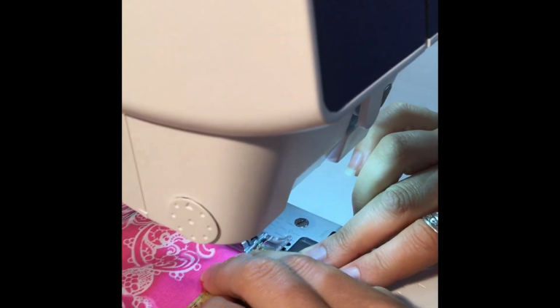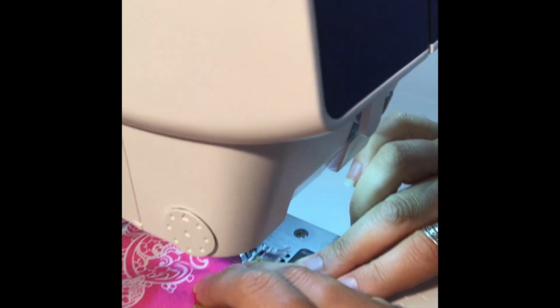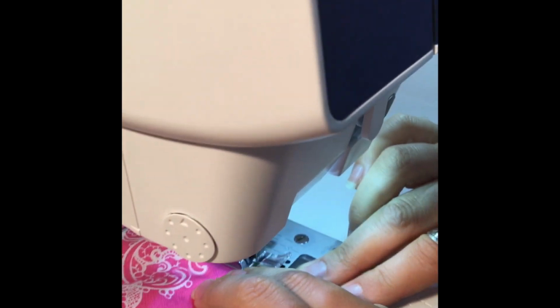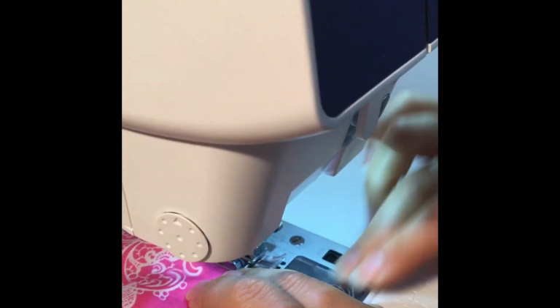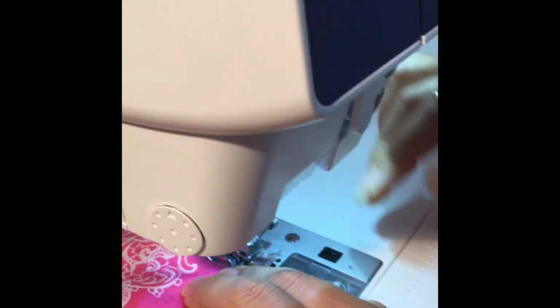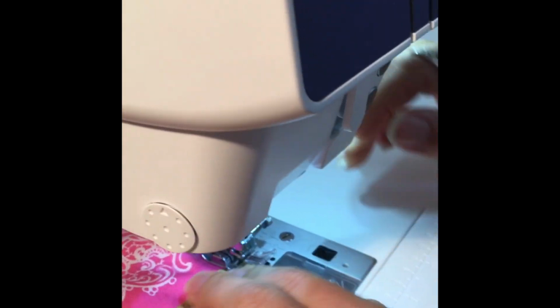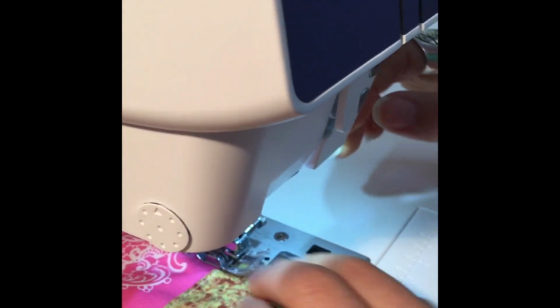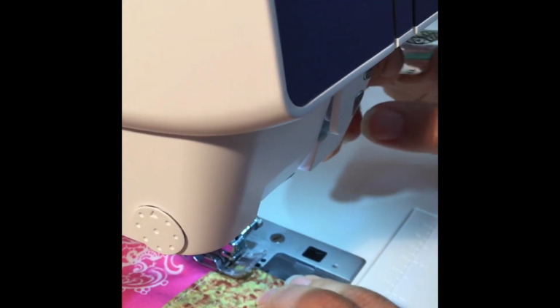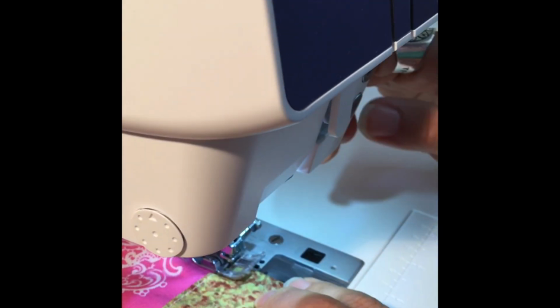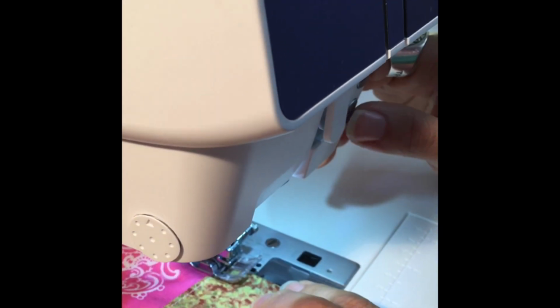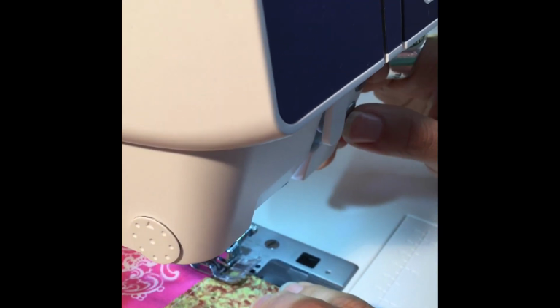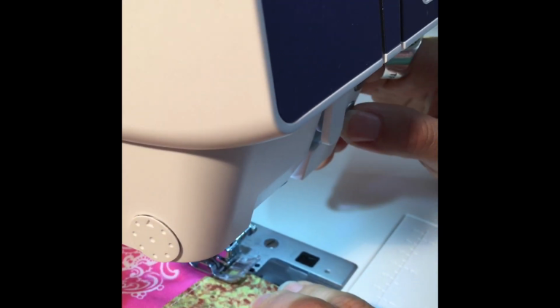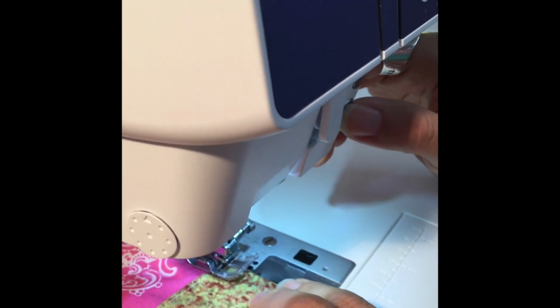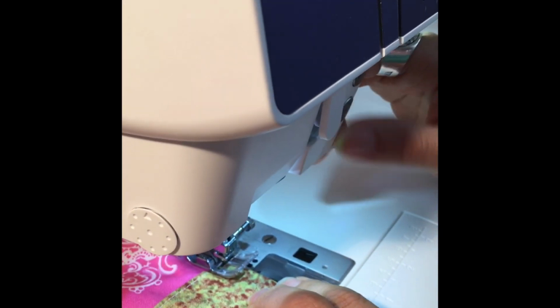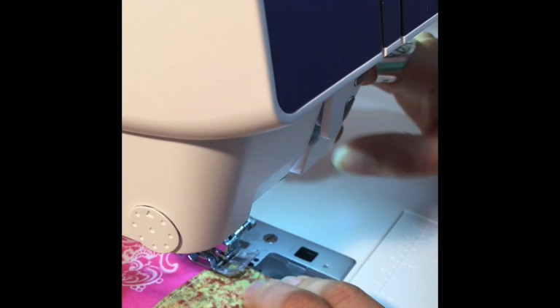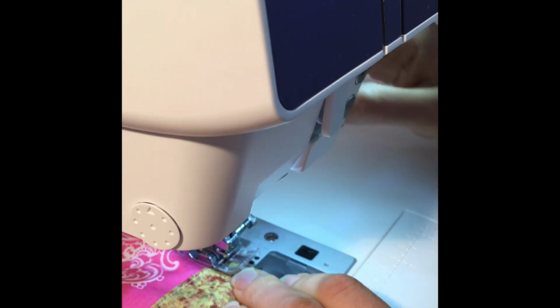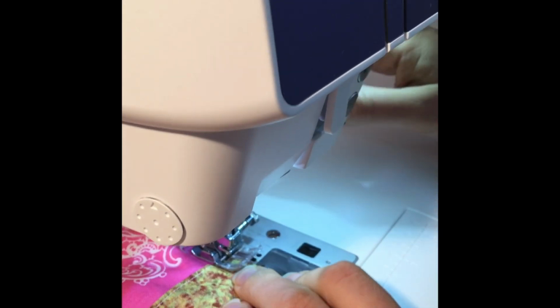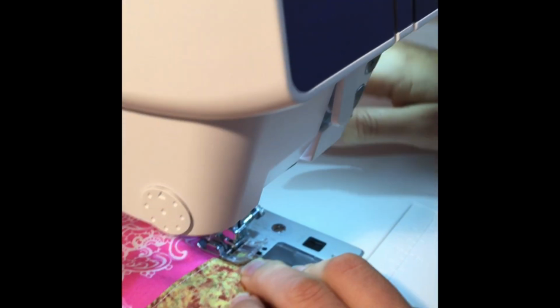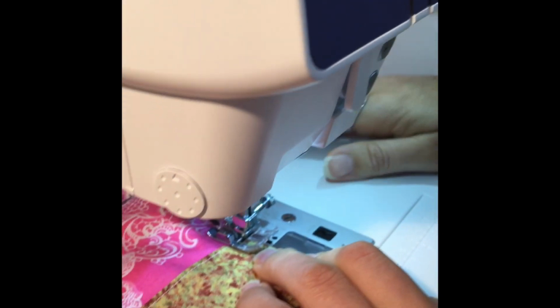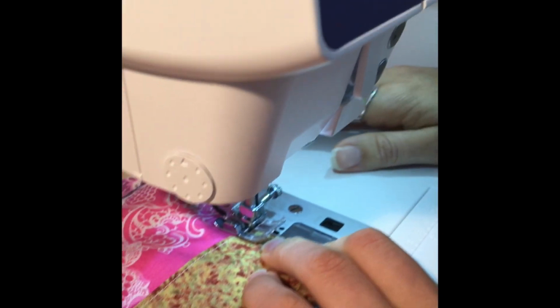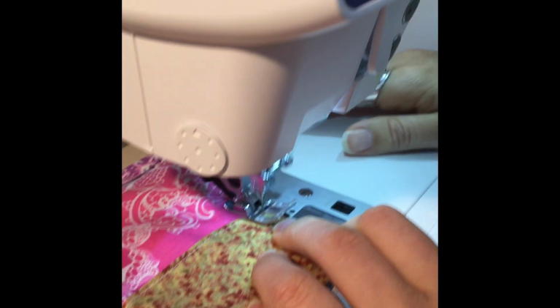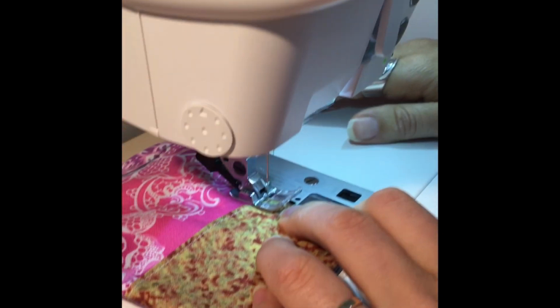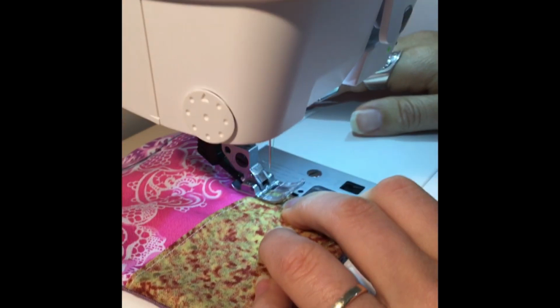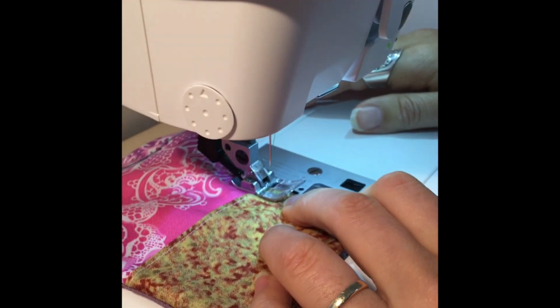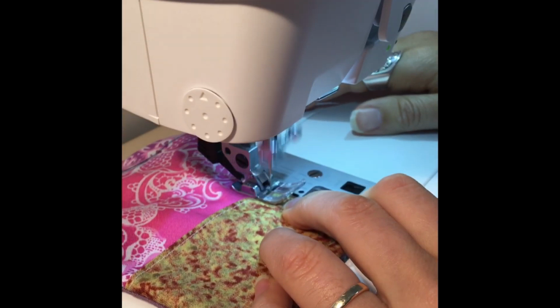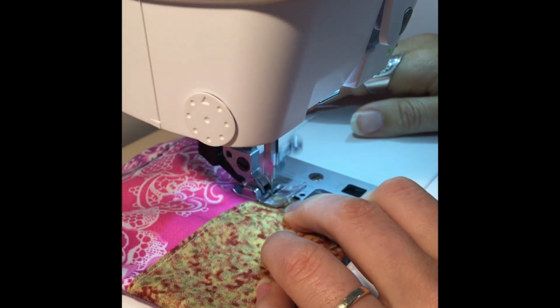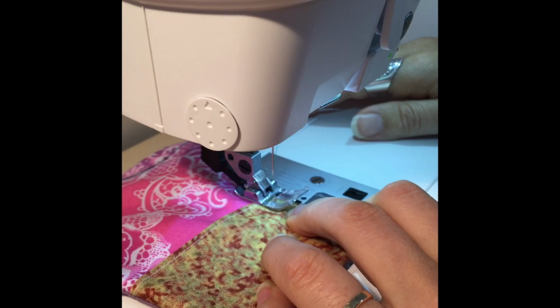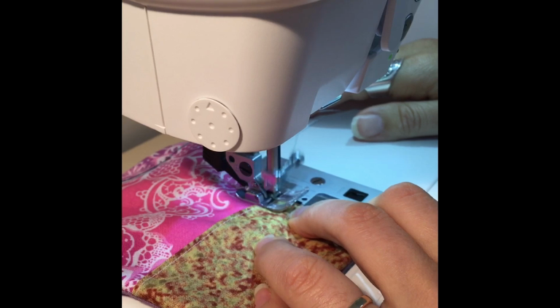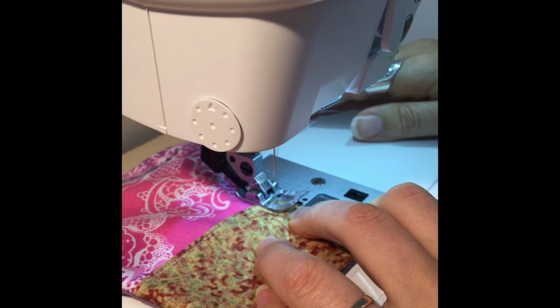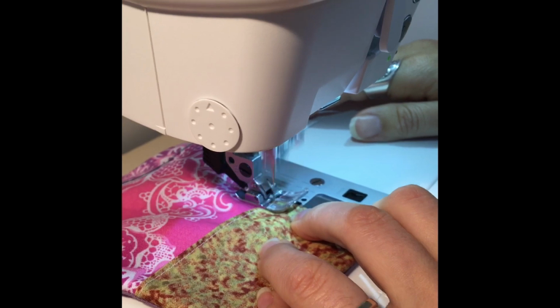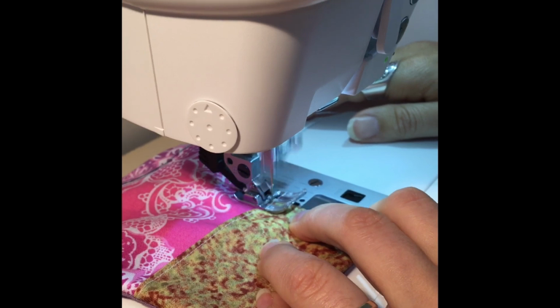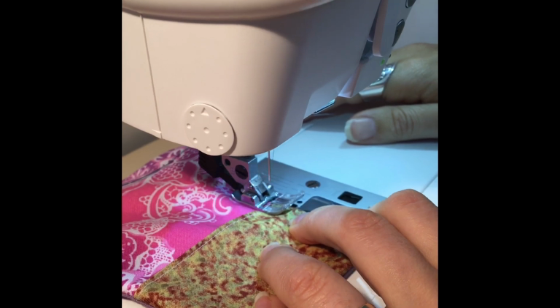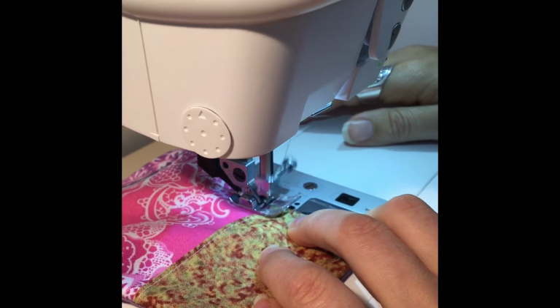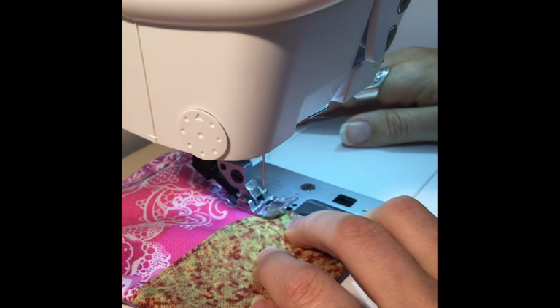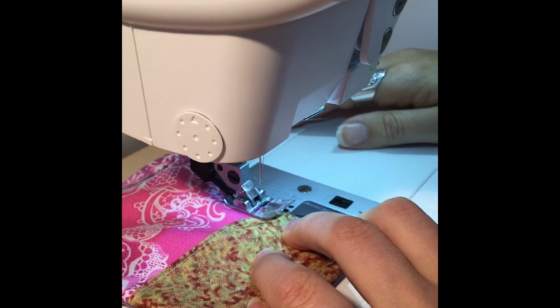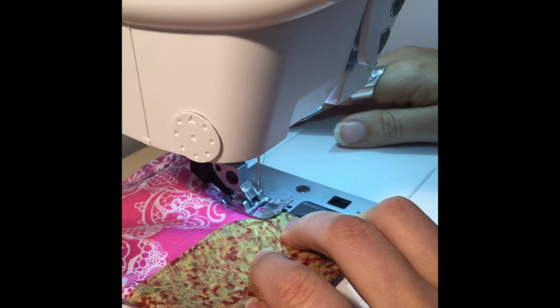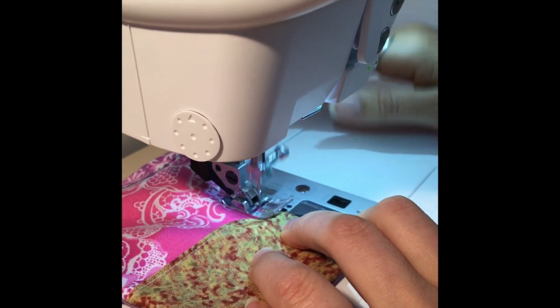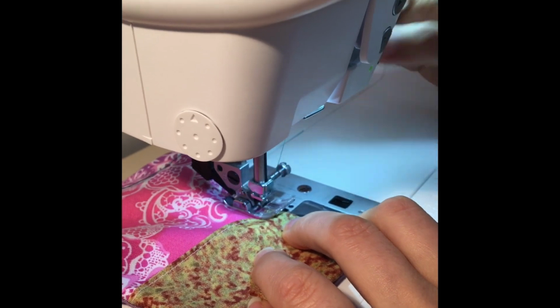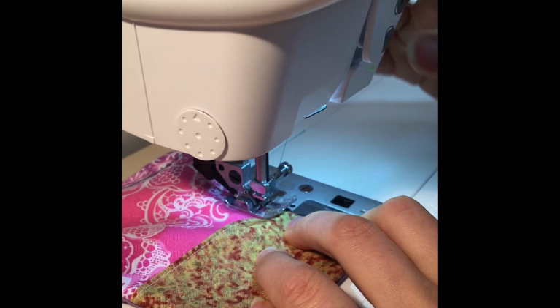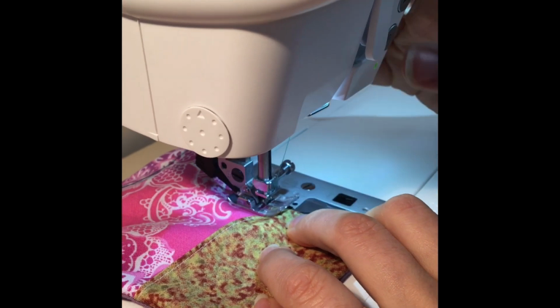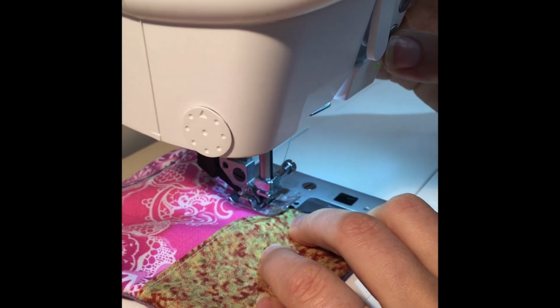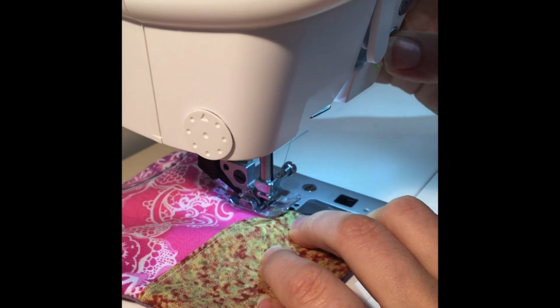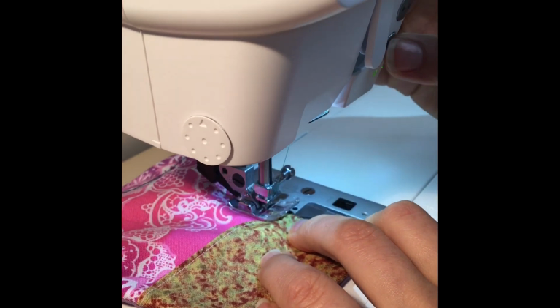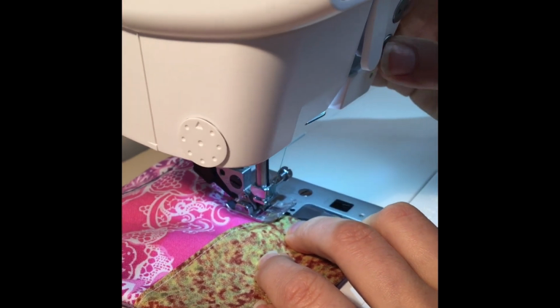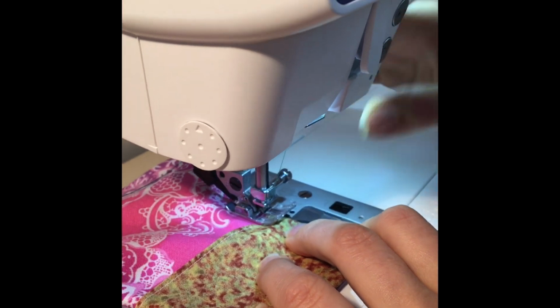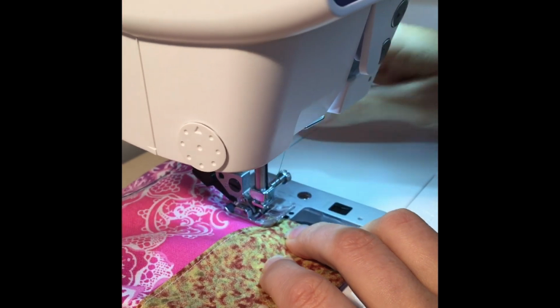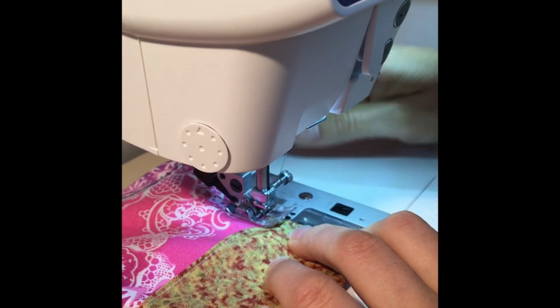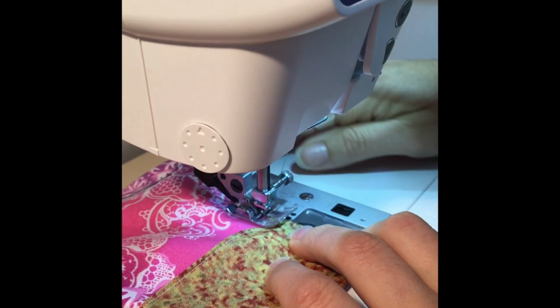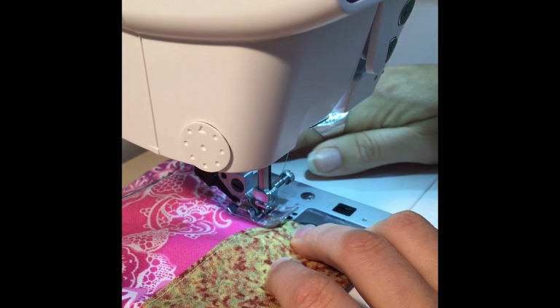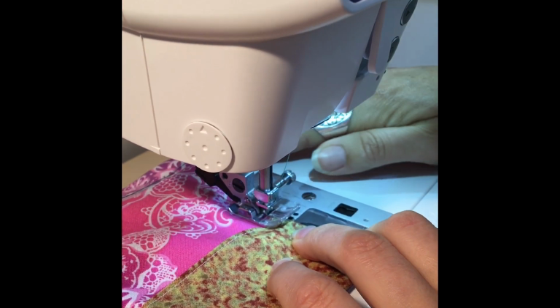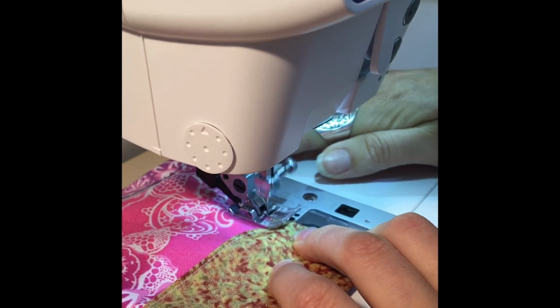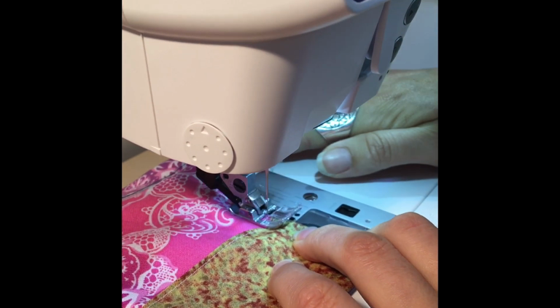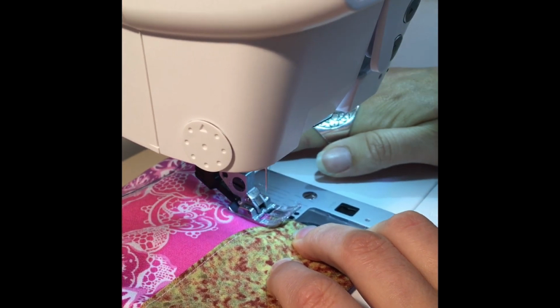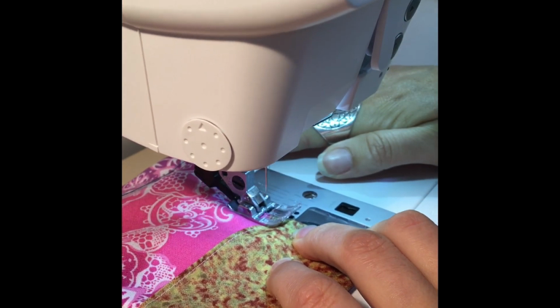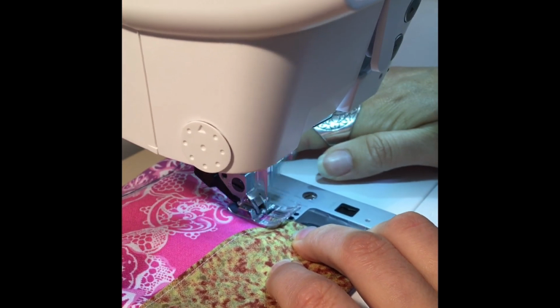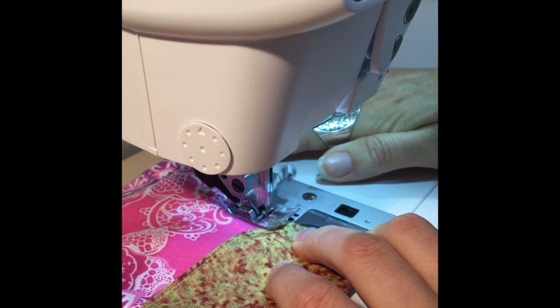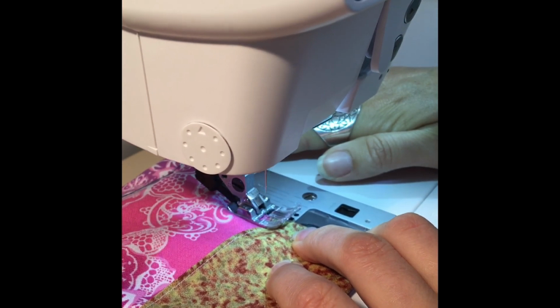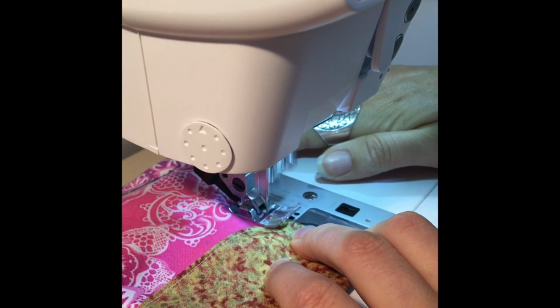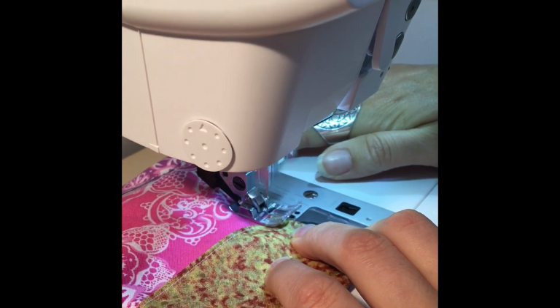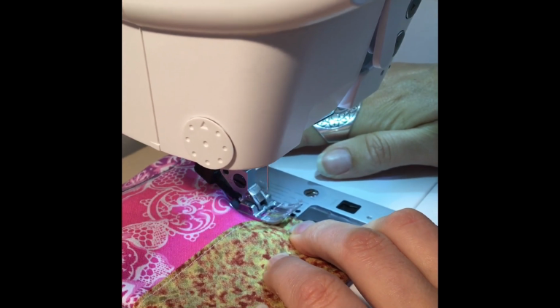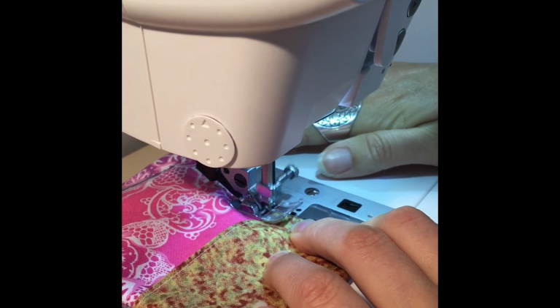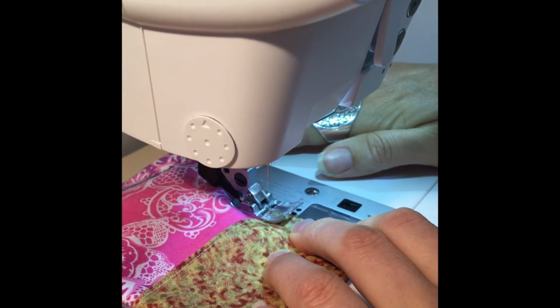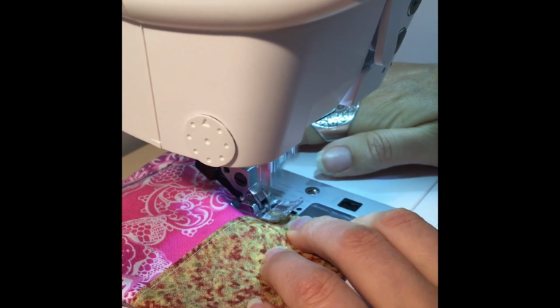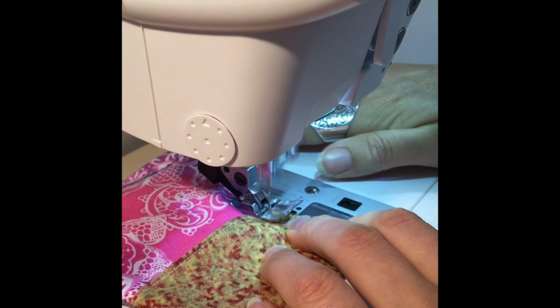When I get to the pocket I then go back over it, and this is just to add a little bit of reinforcement.